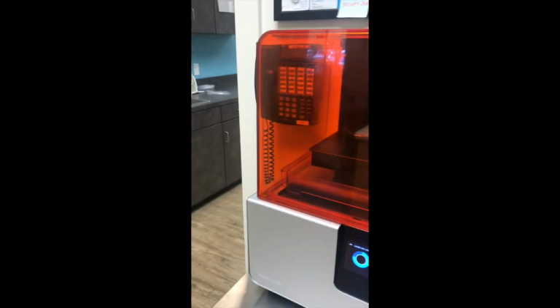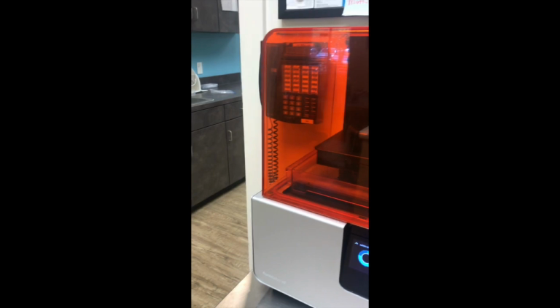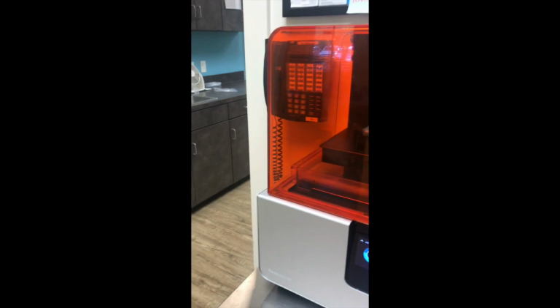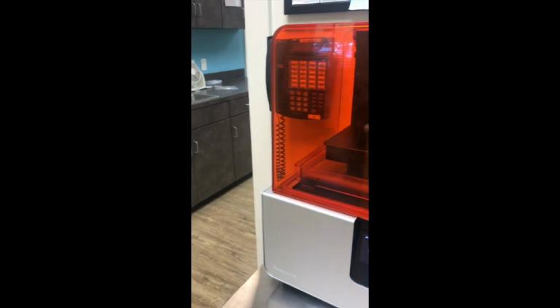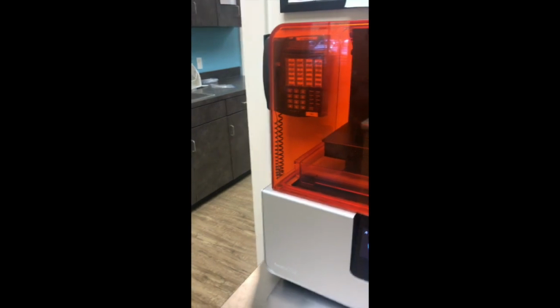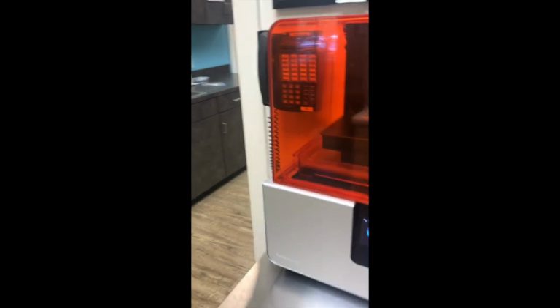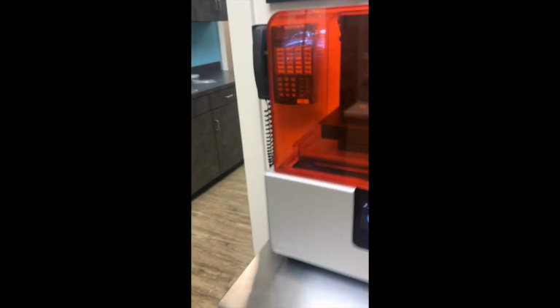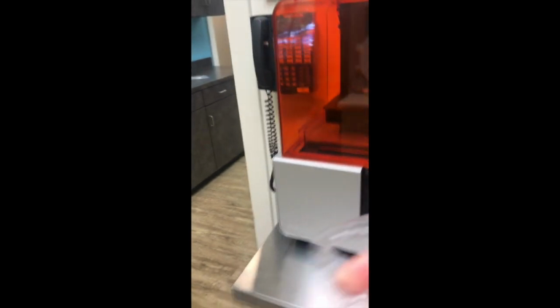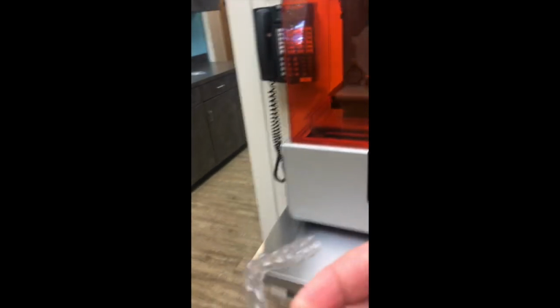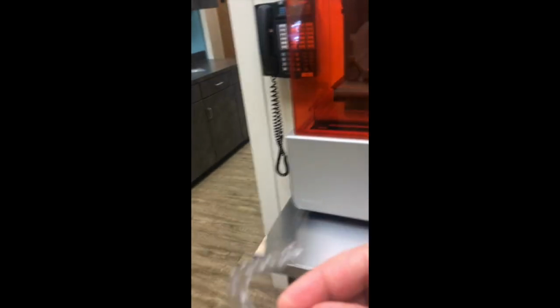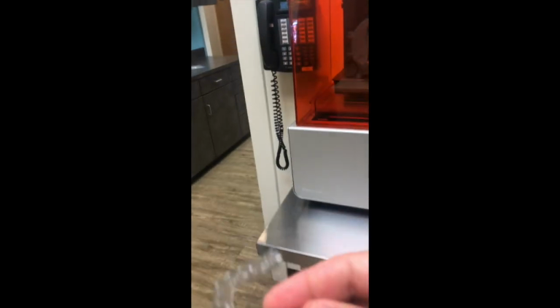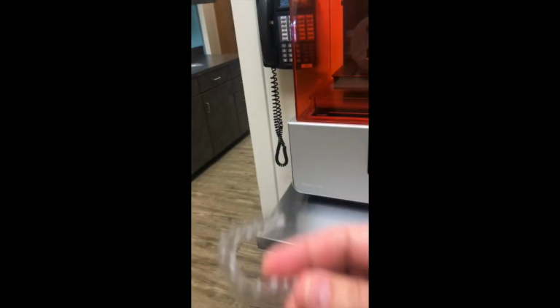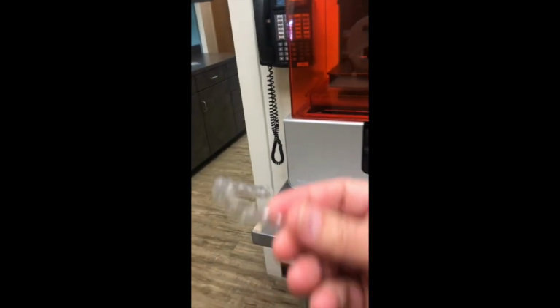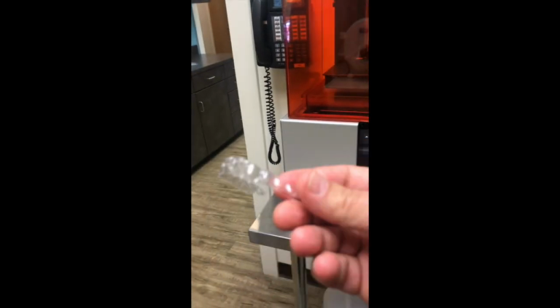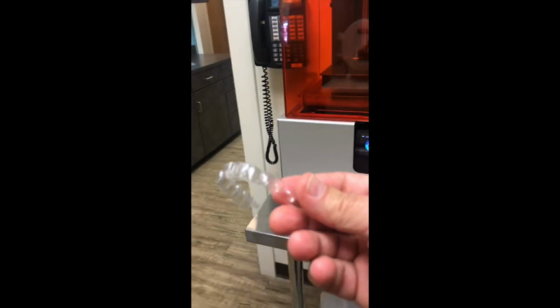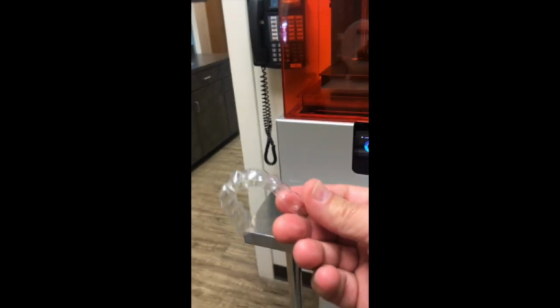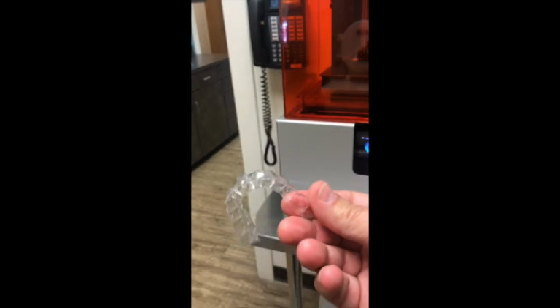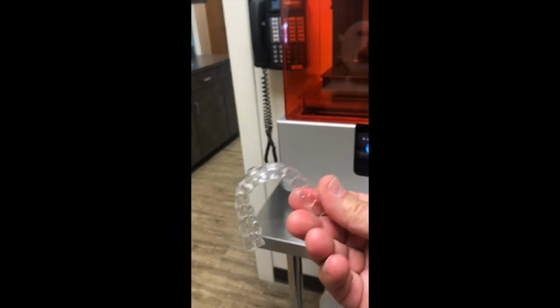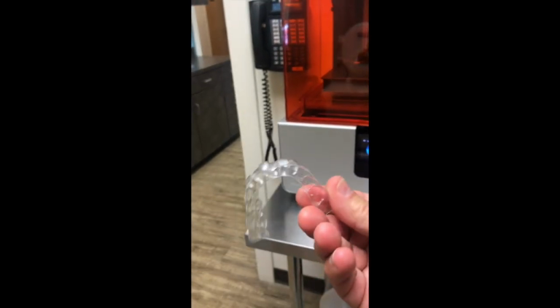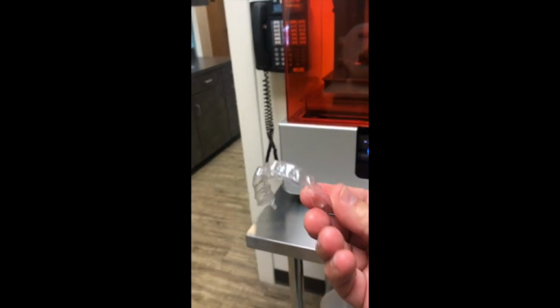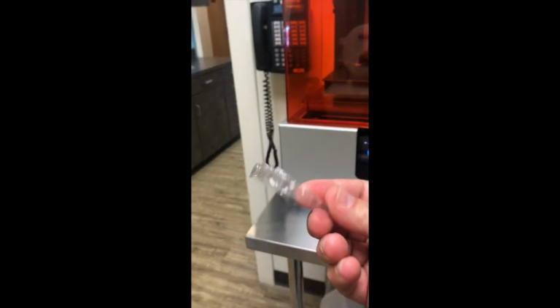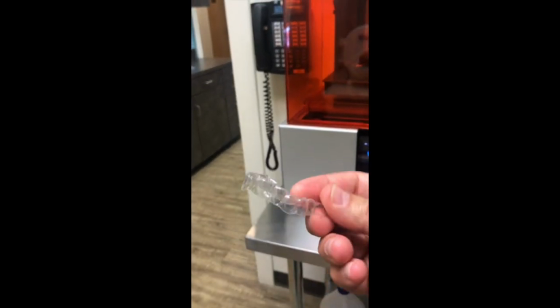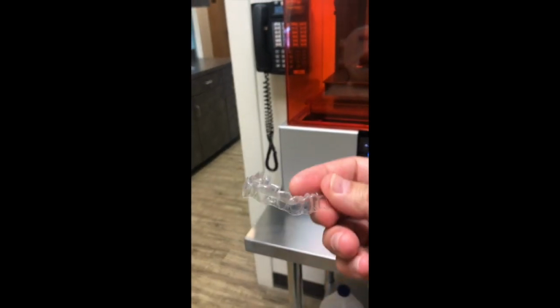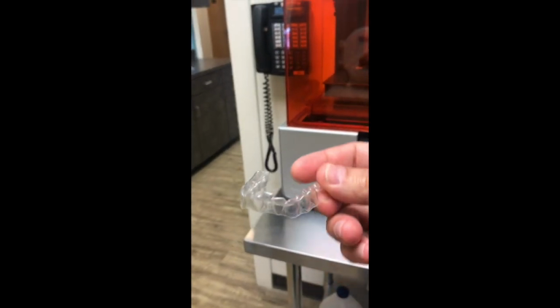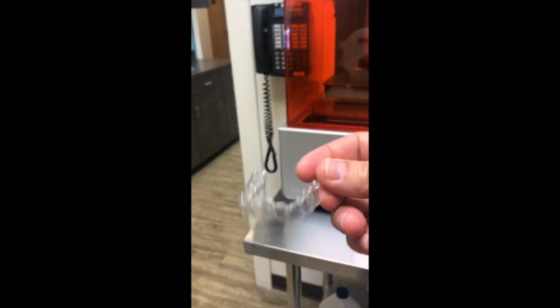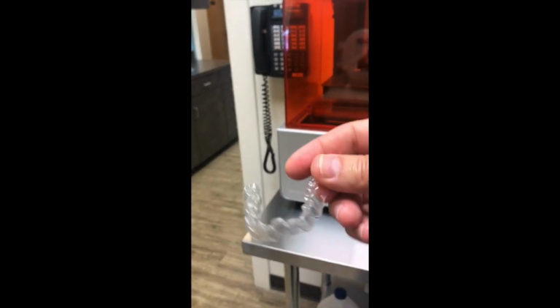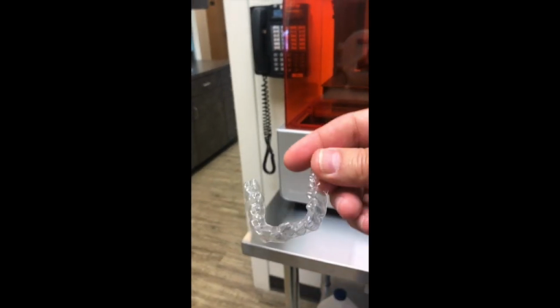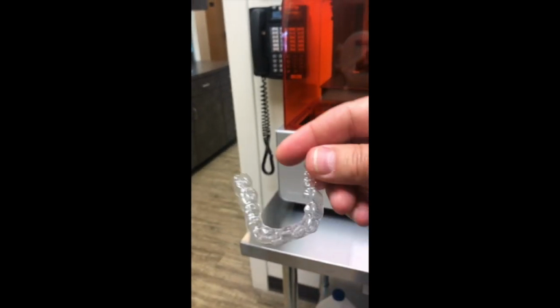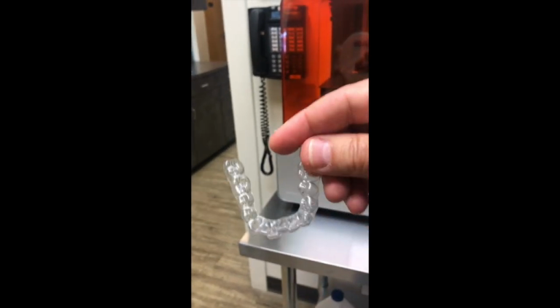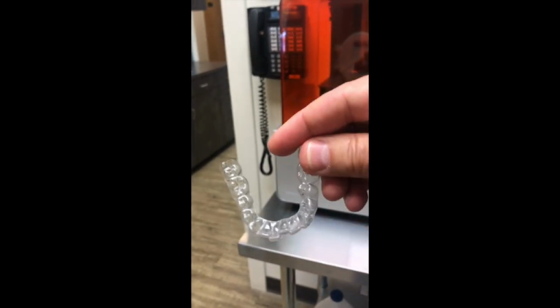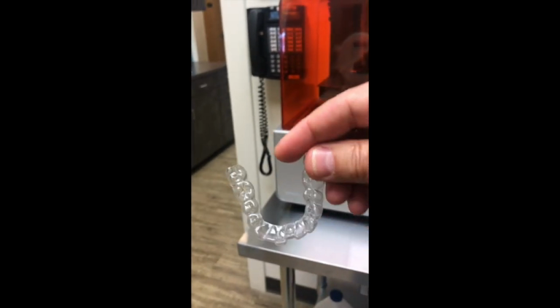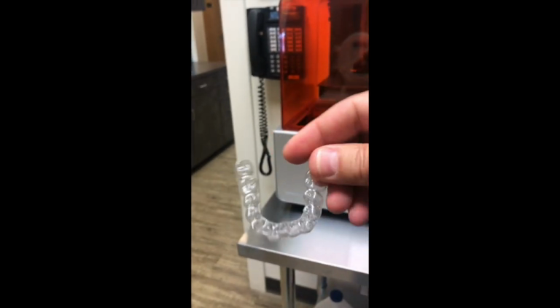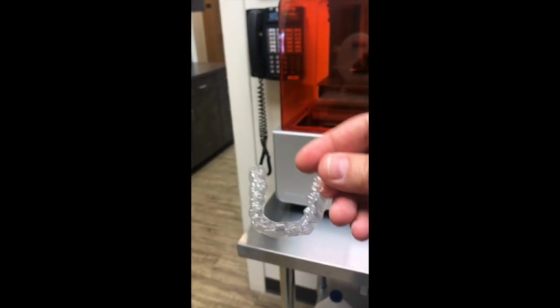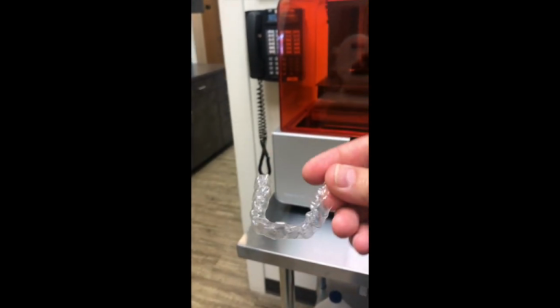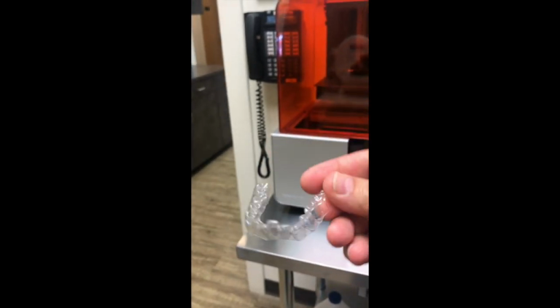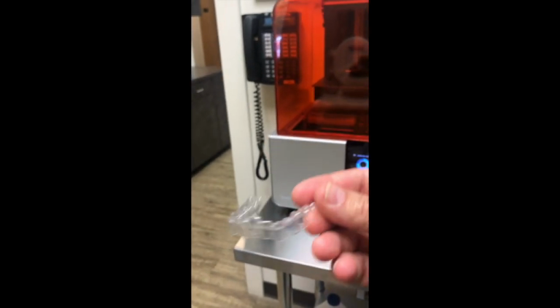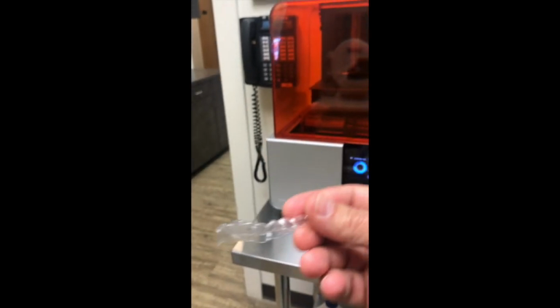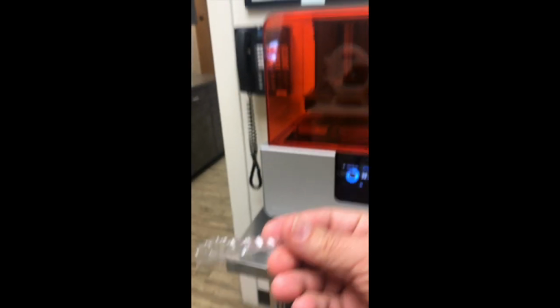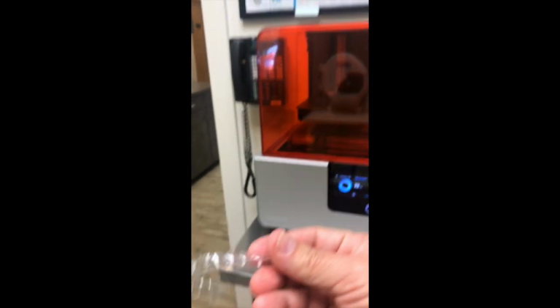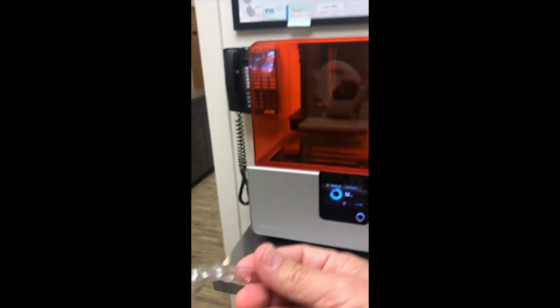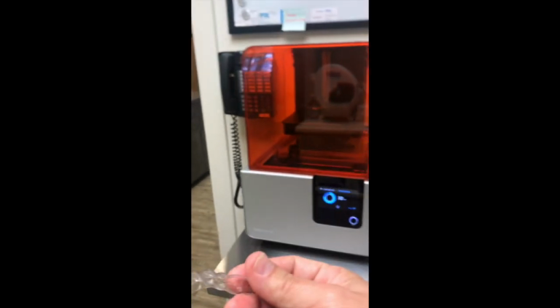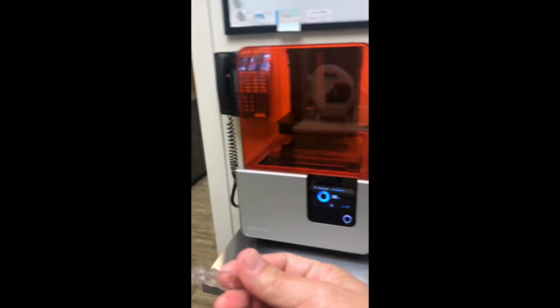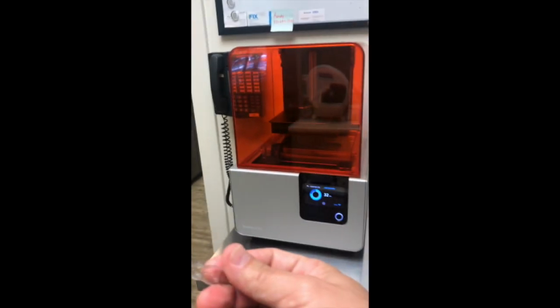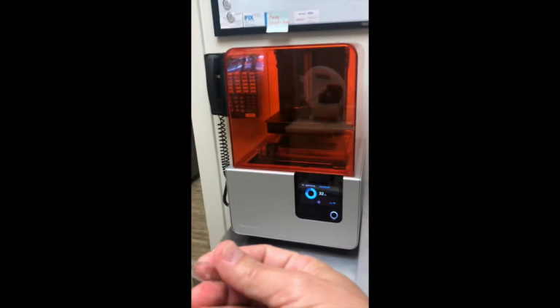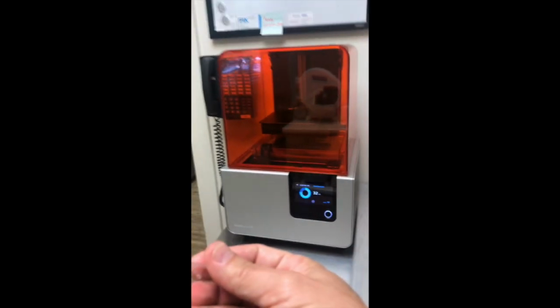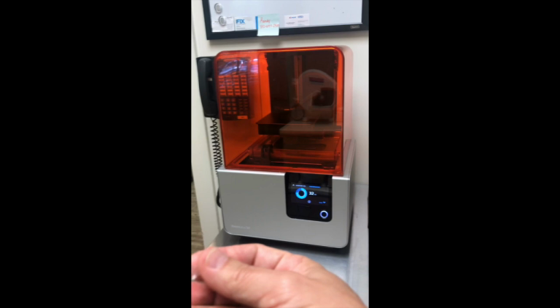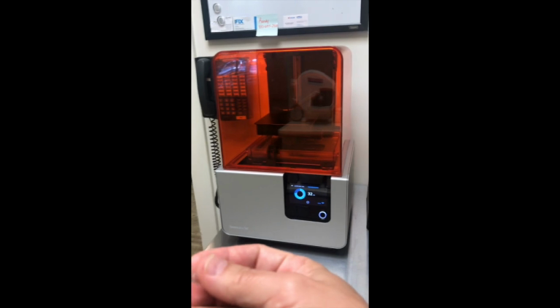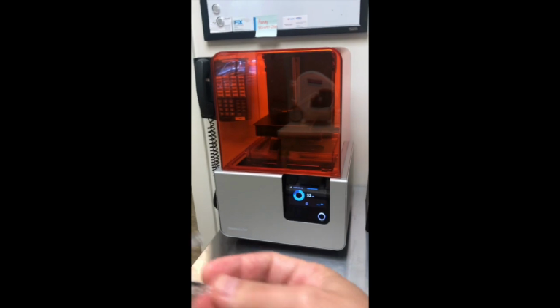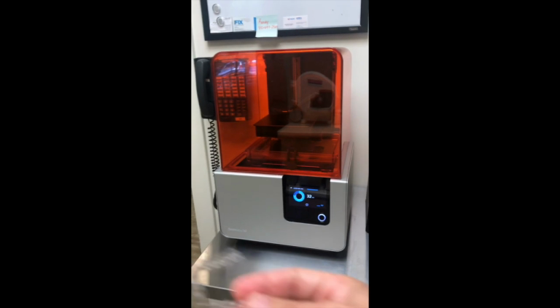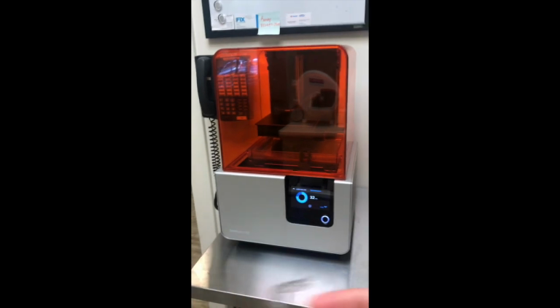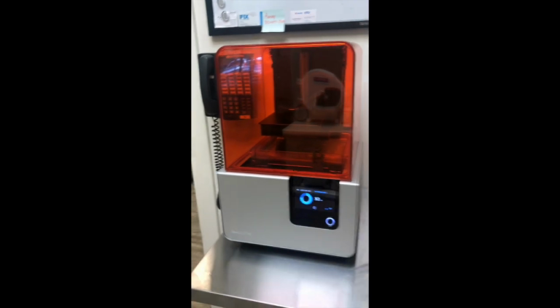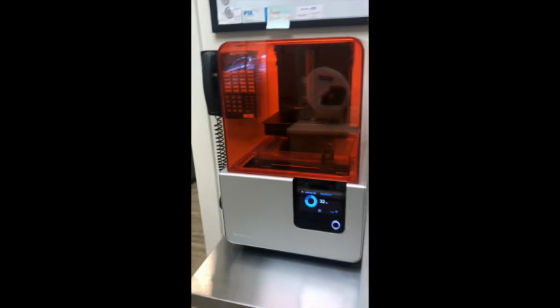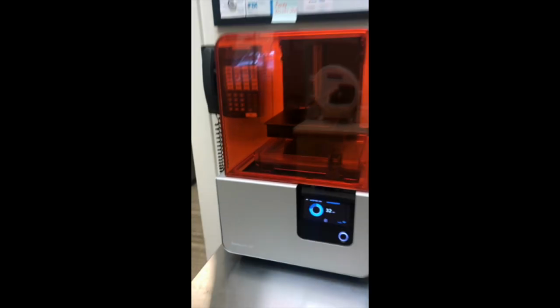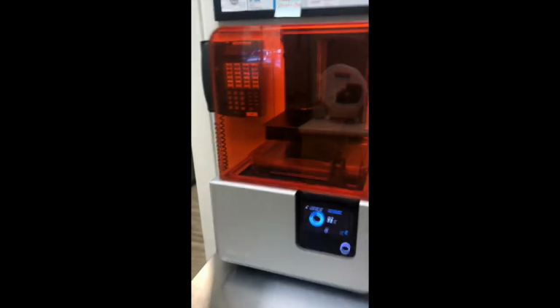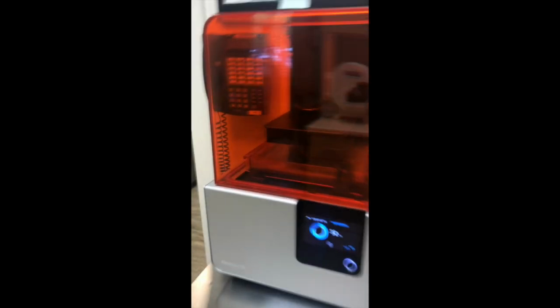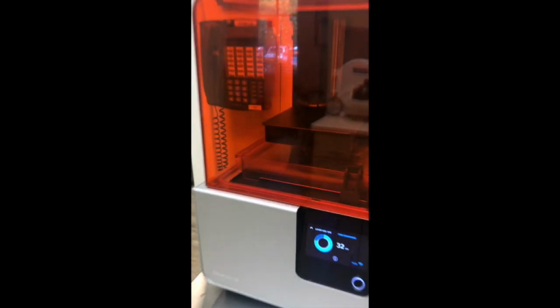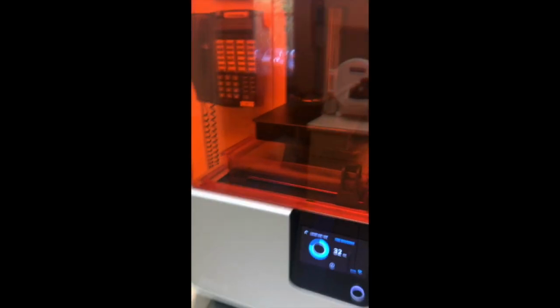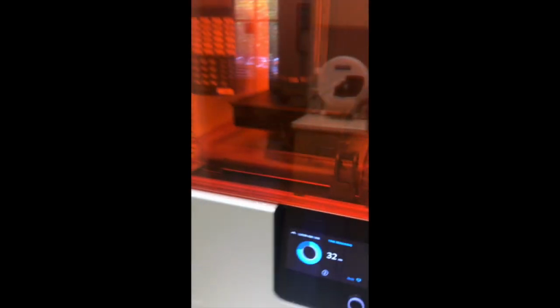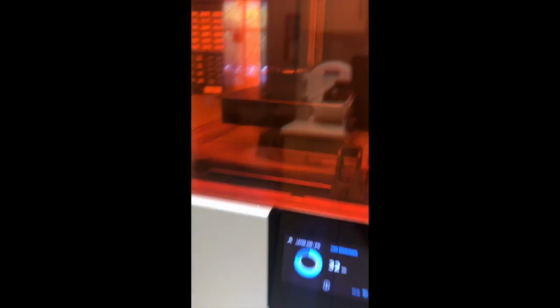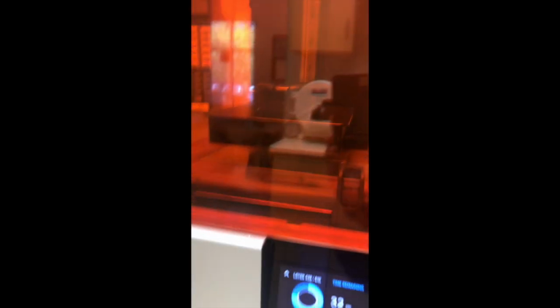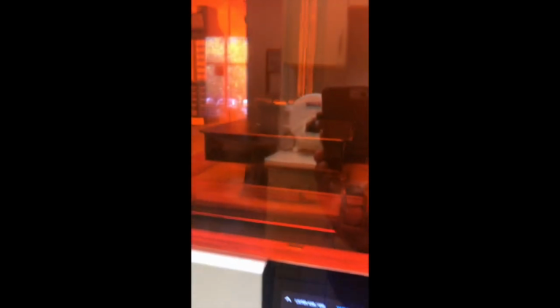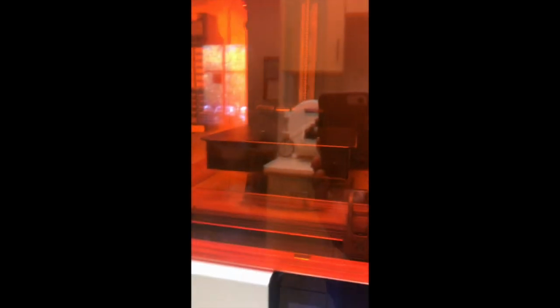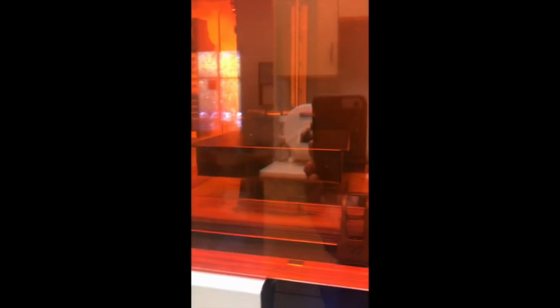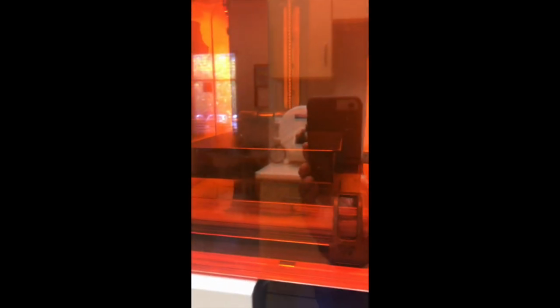Here's our first aligner that we made in-house, and we're looking forward to more. This is really, really cool technology.